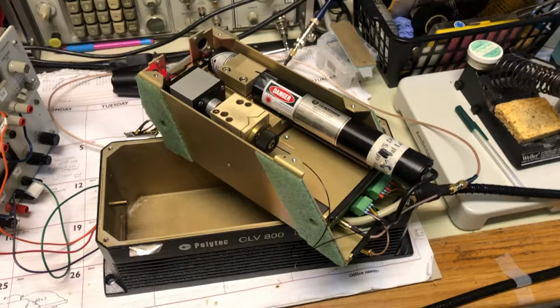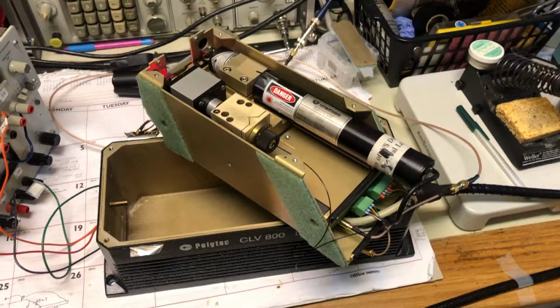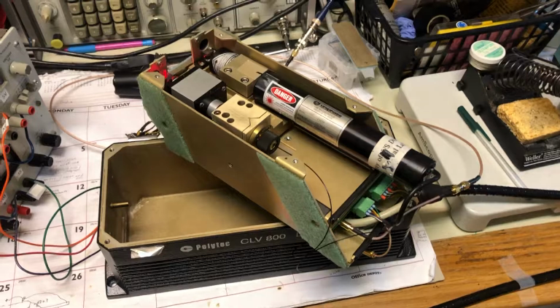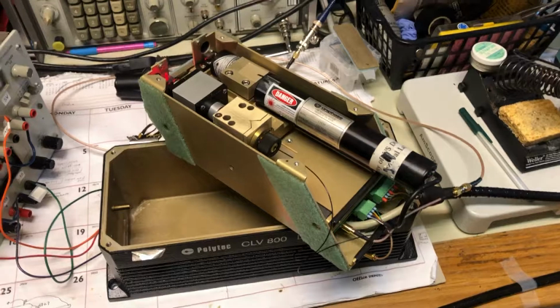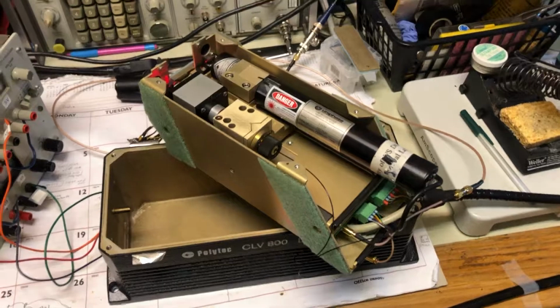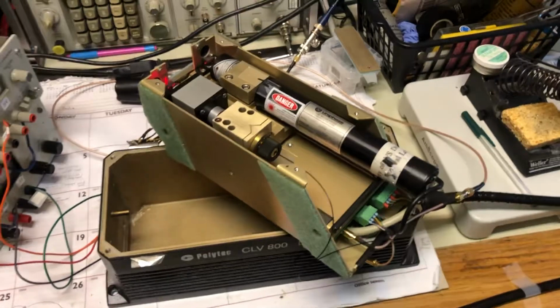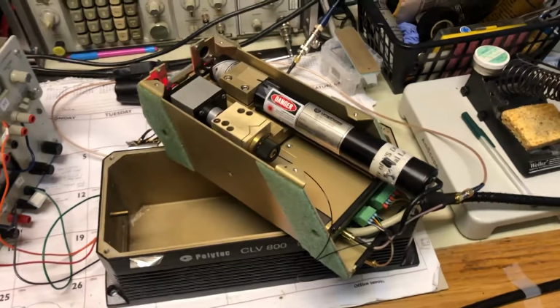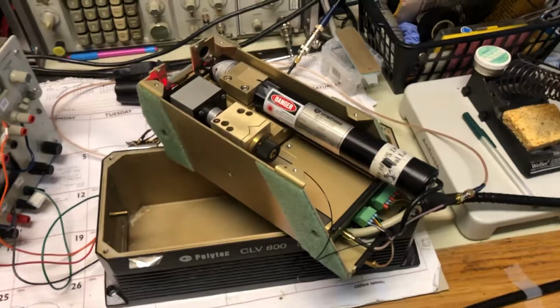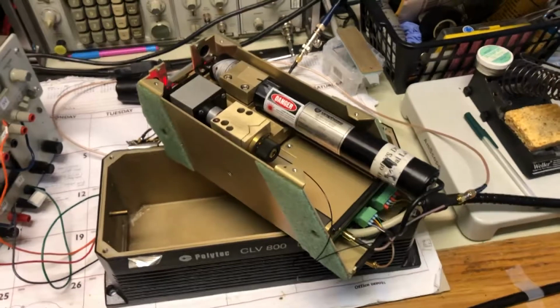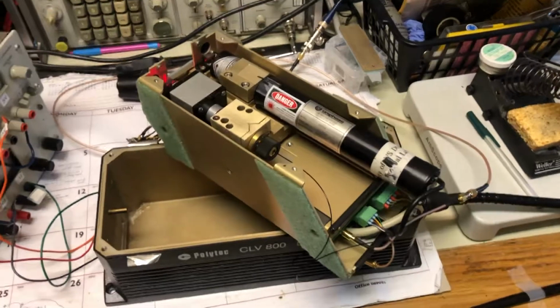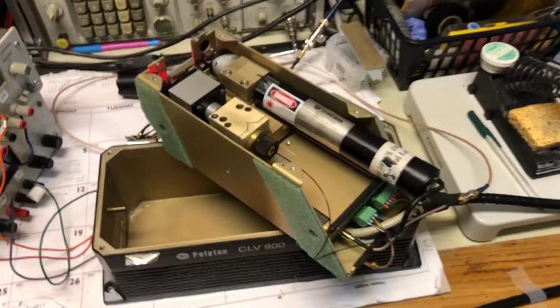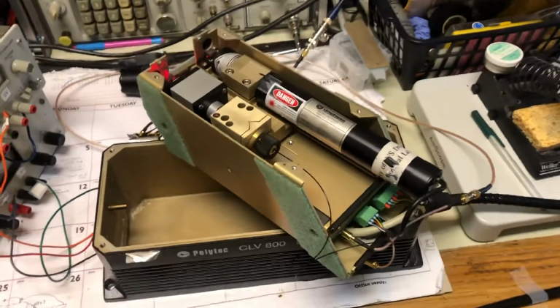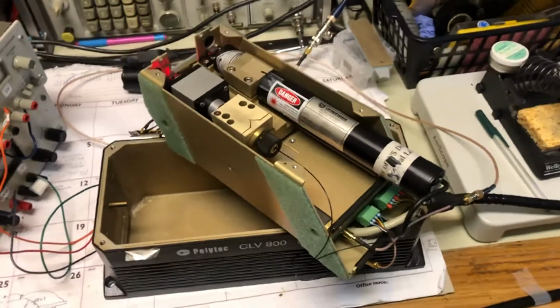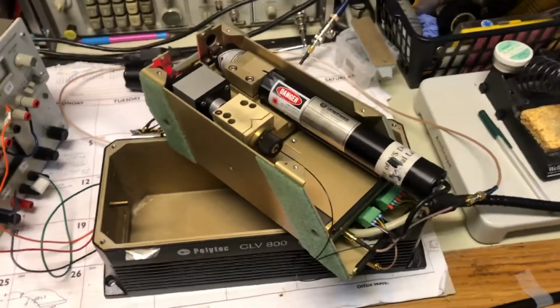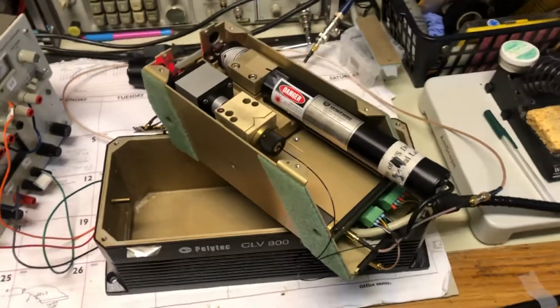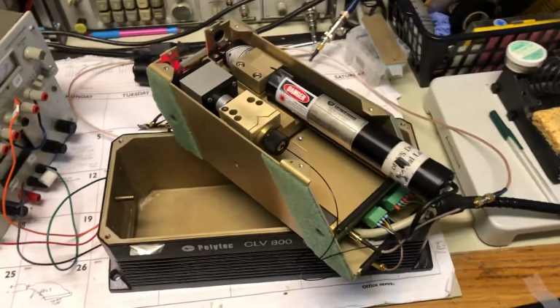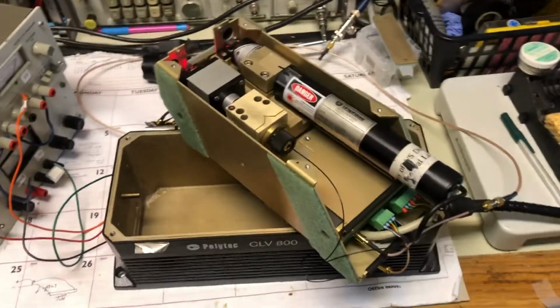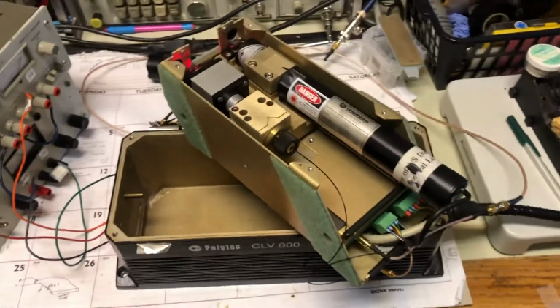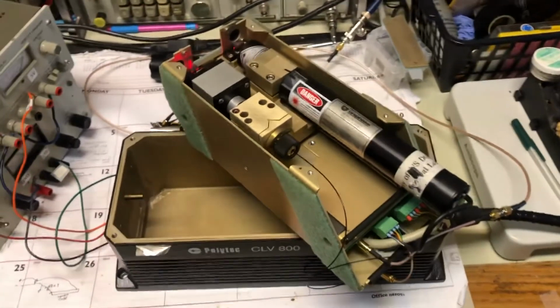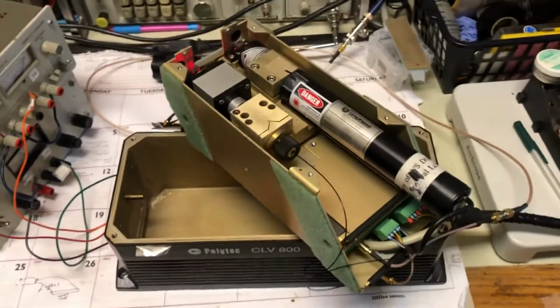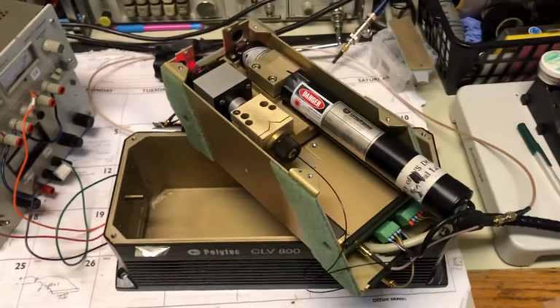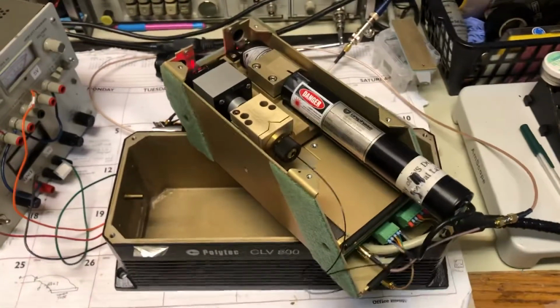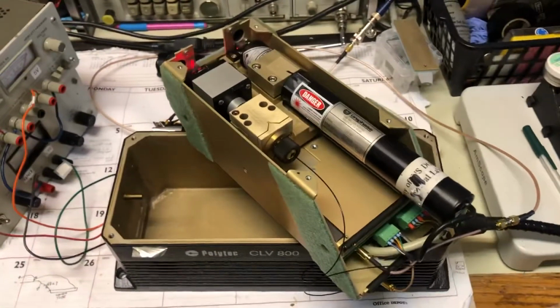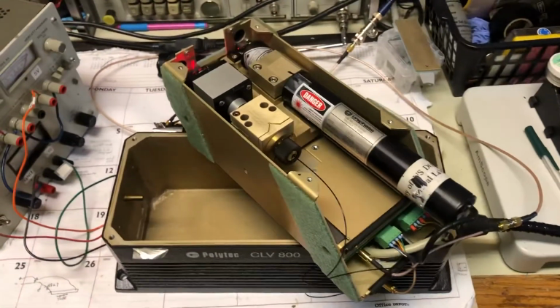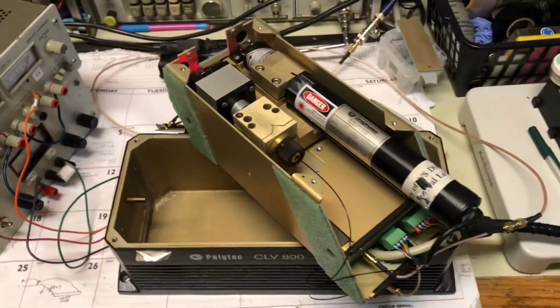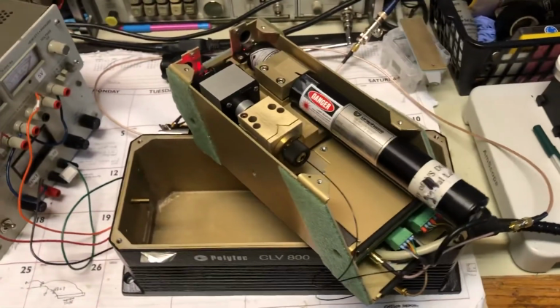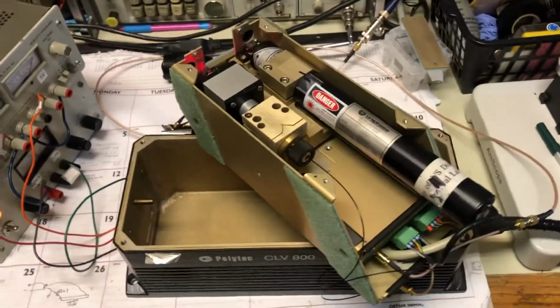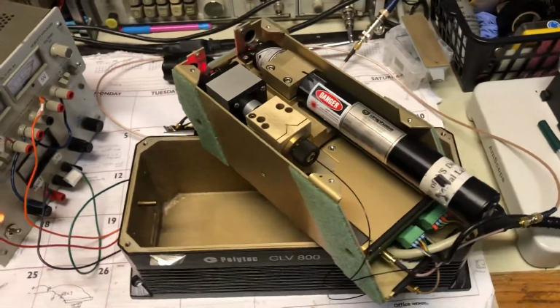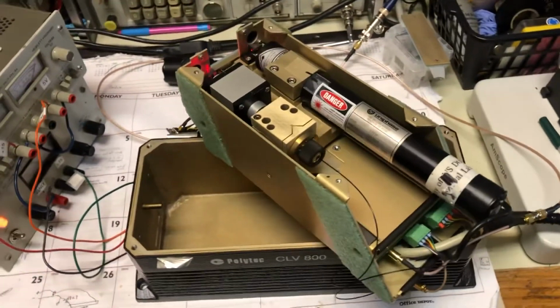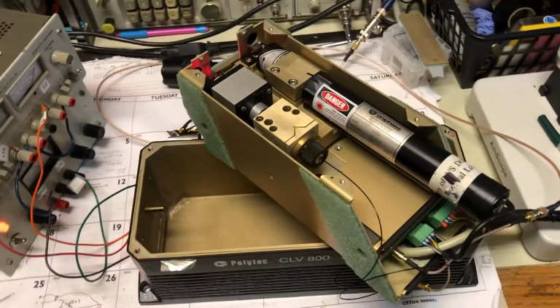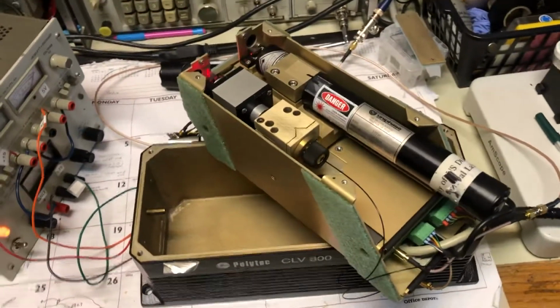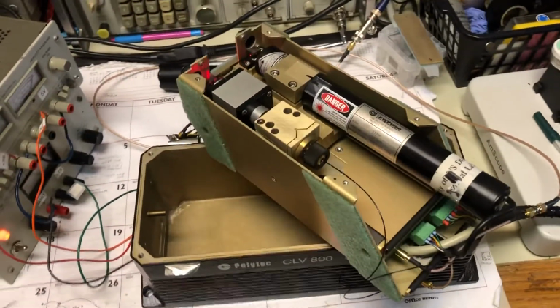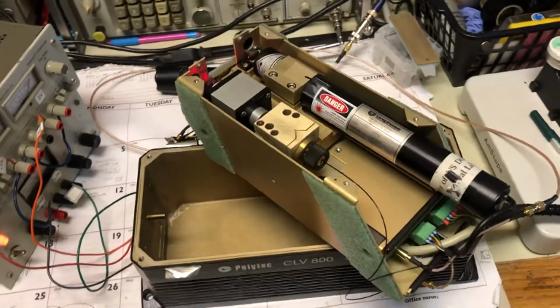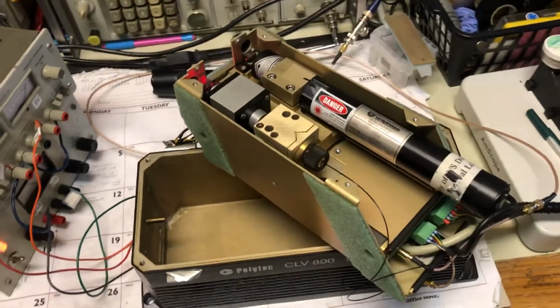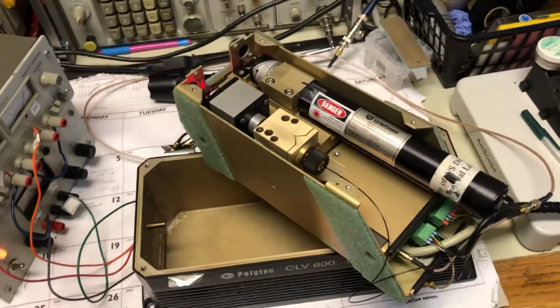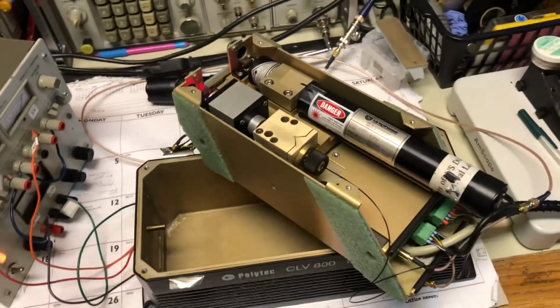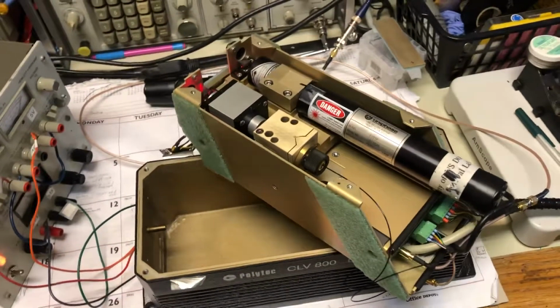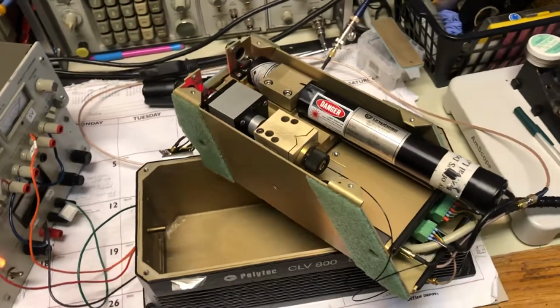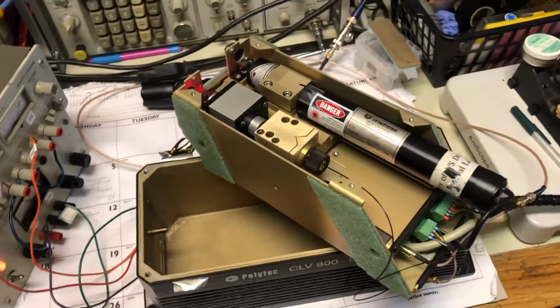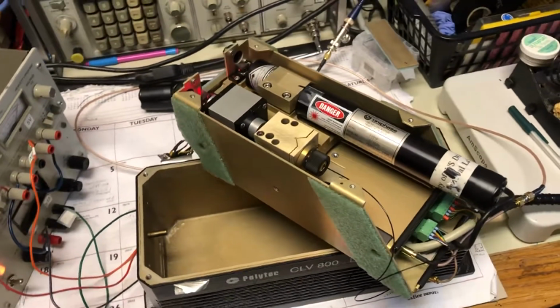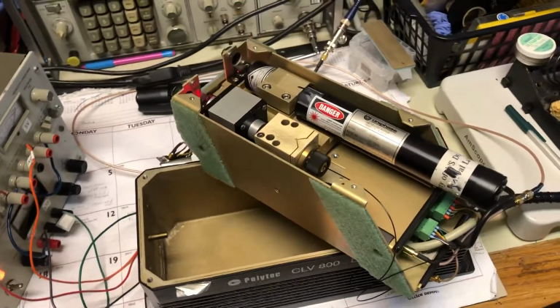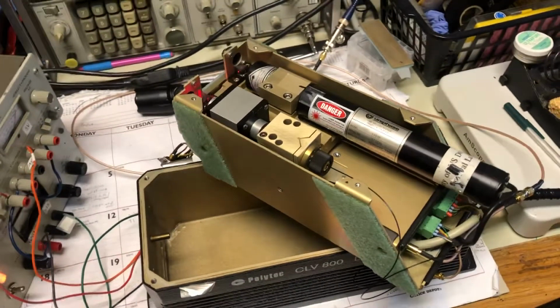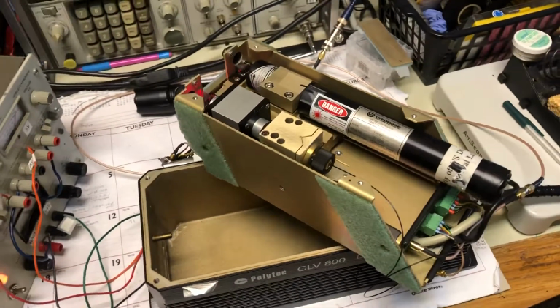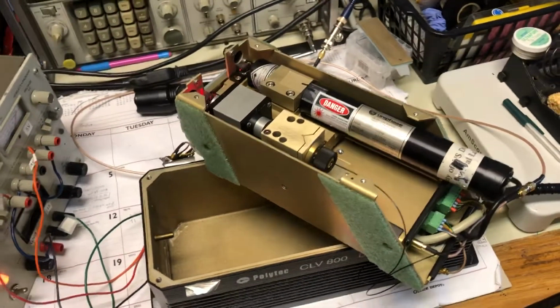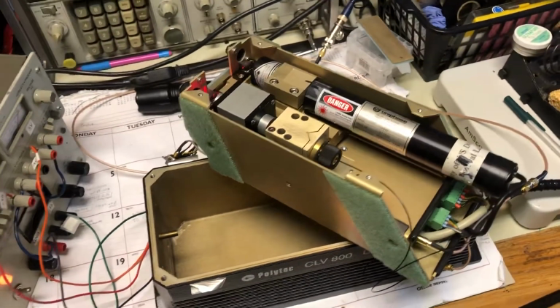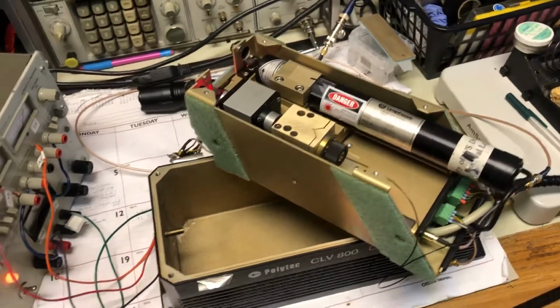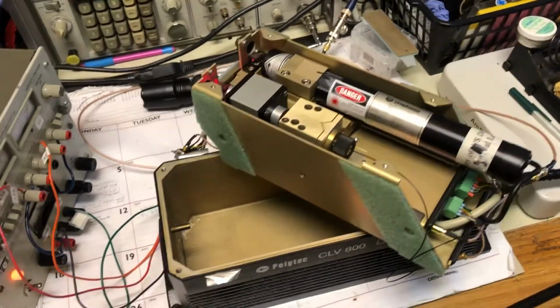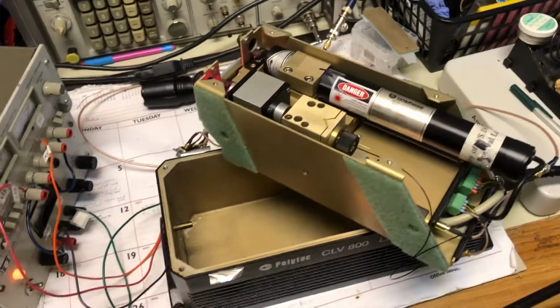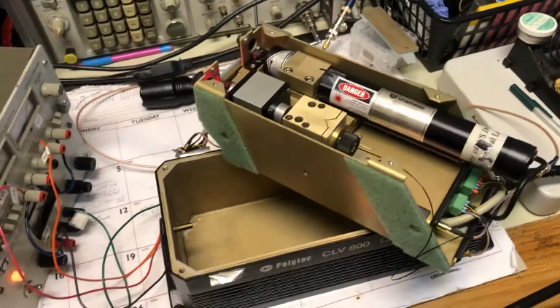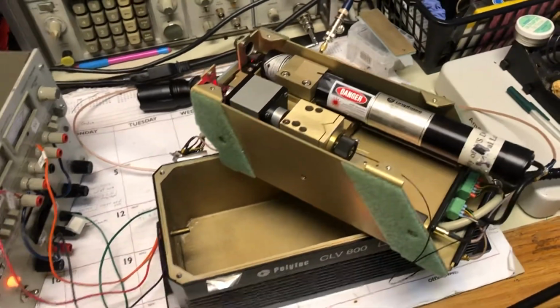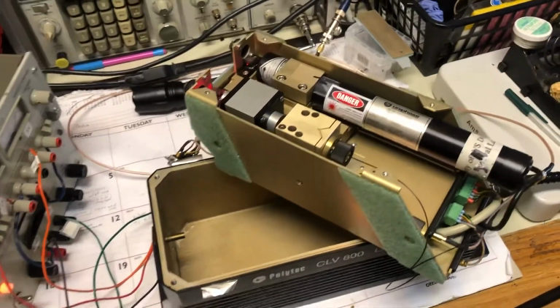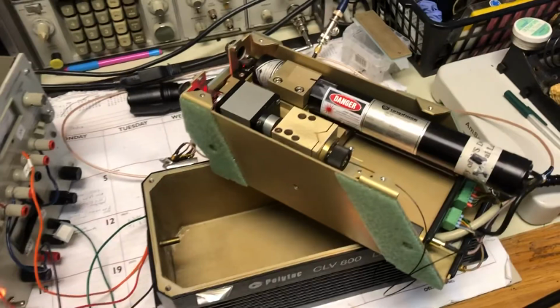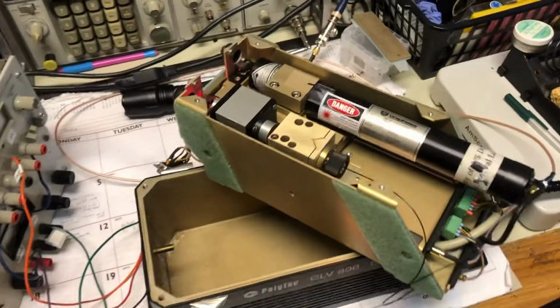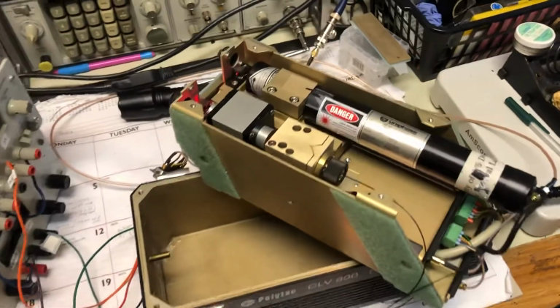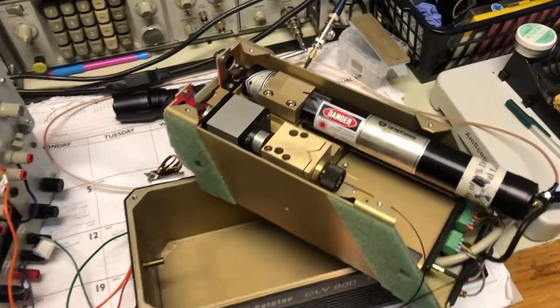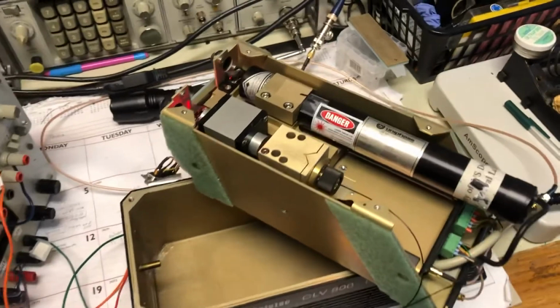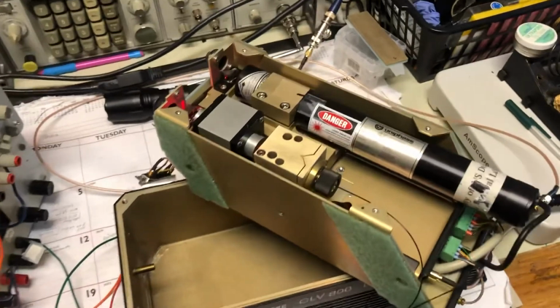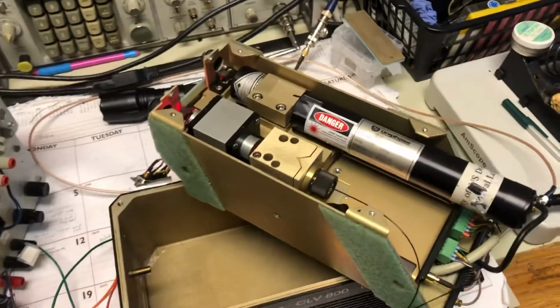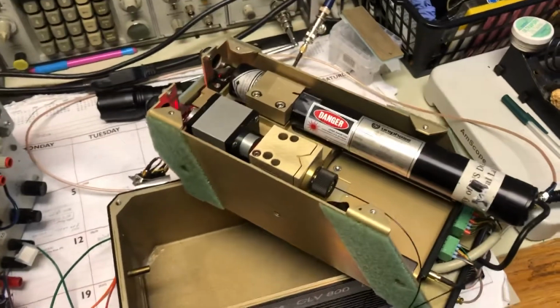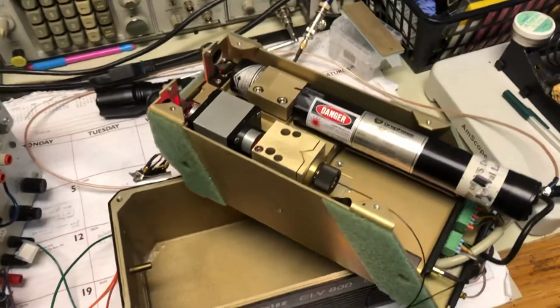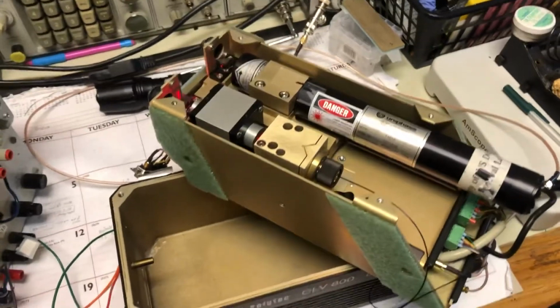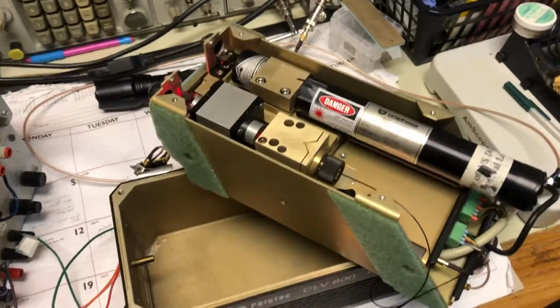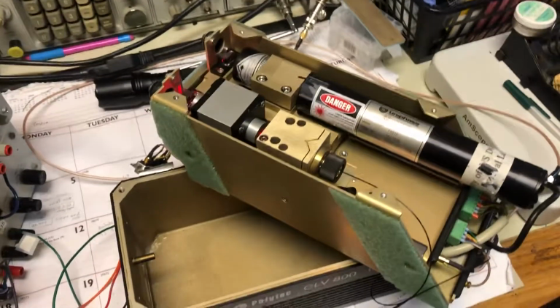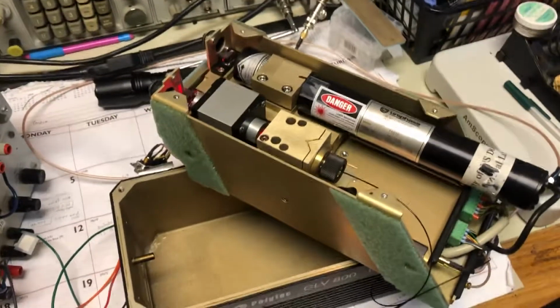I've got this thing working a little better. I'm still not convinced it's tuned up — I'm still working on that.